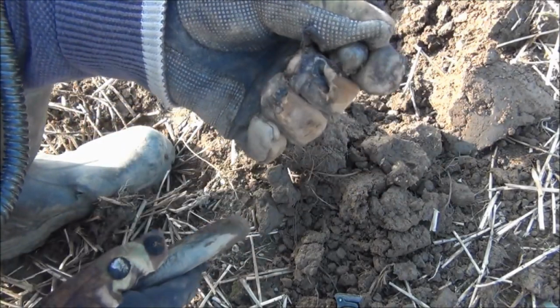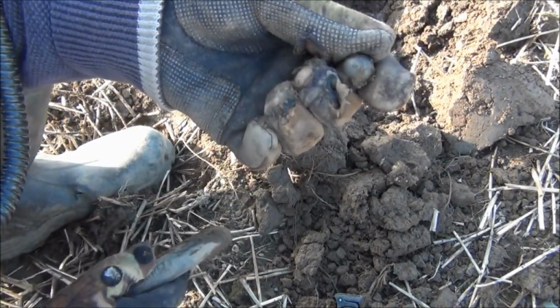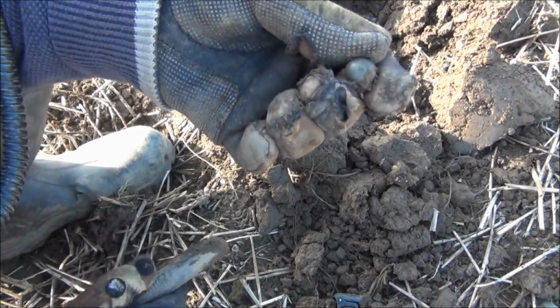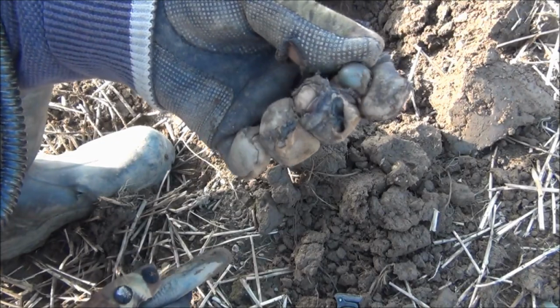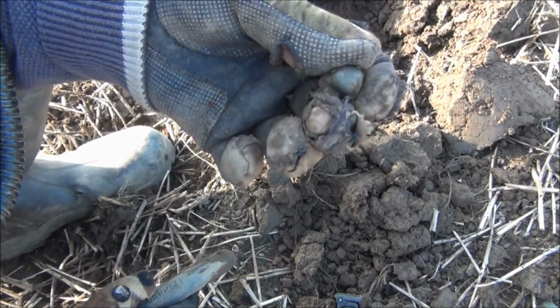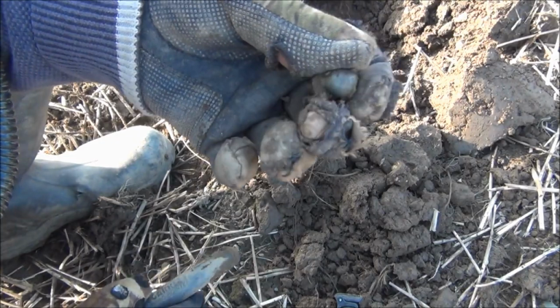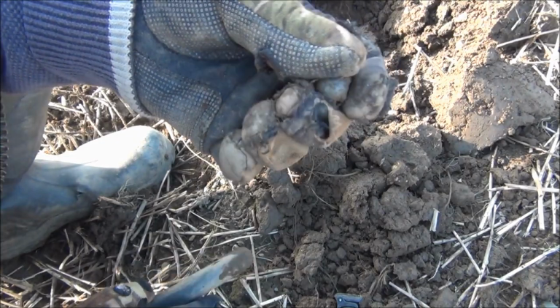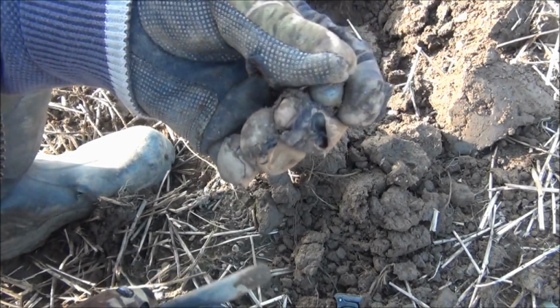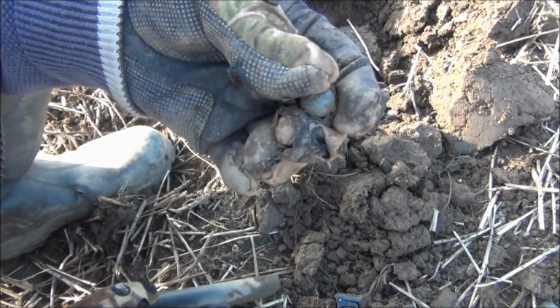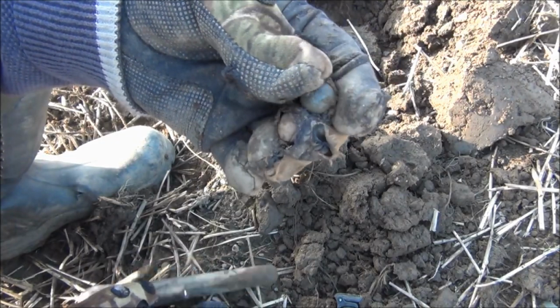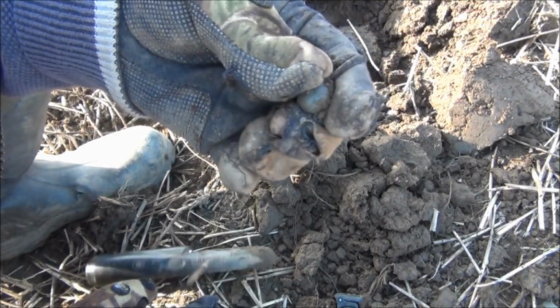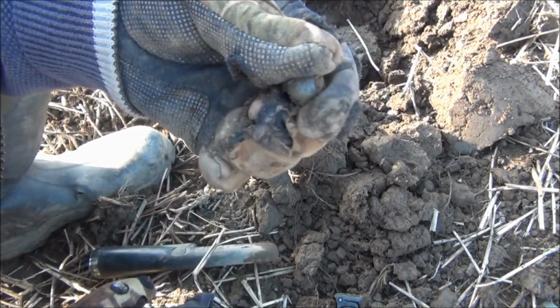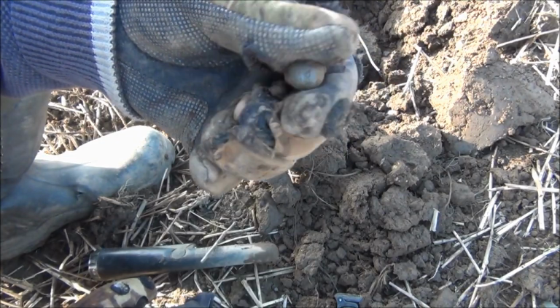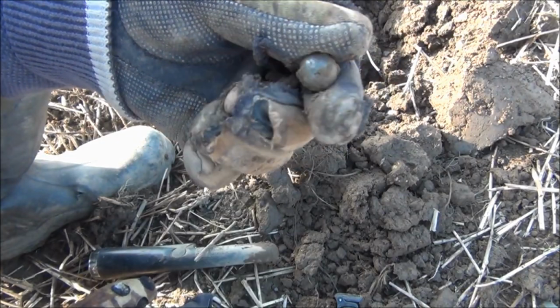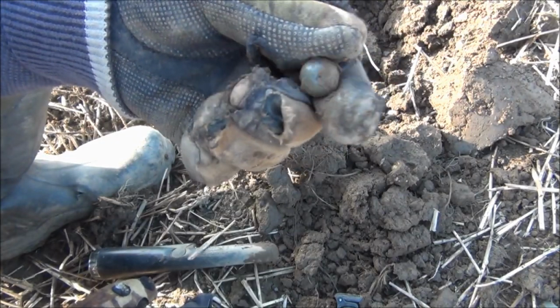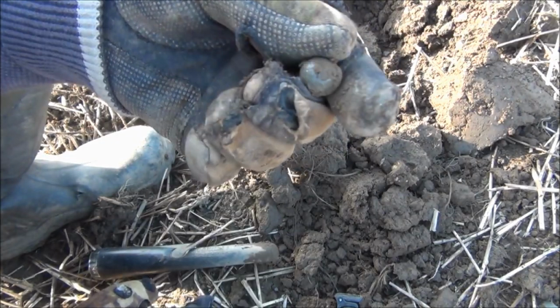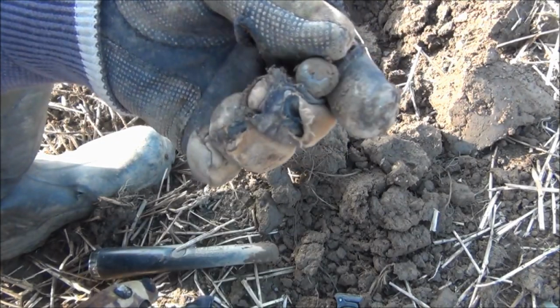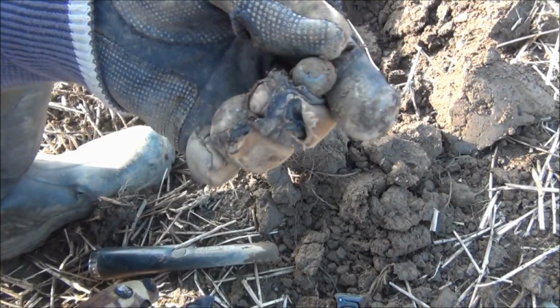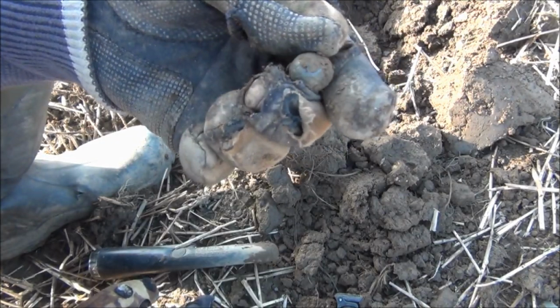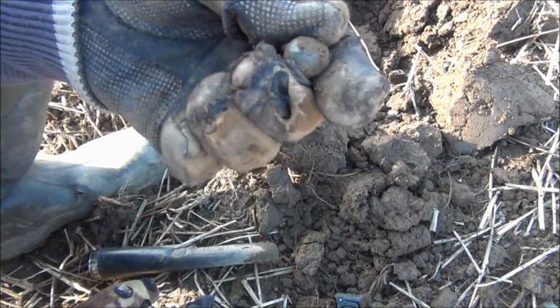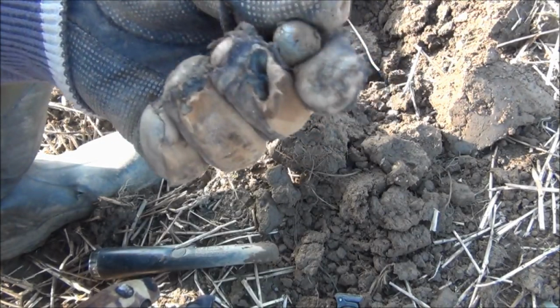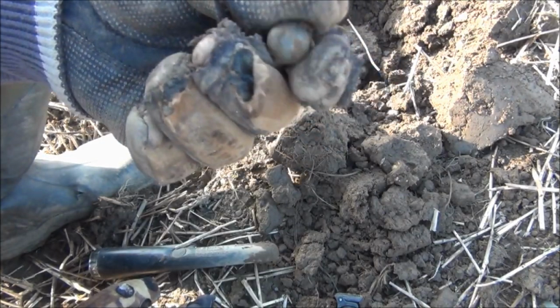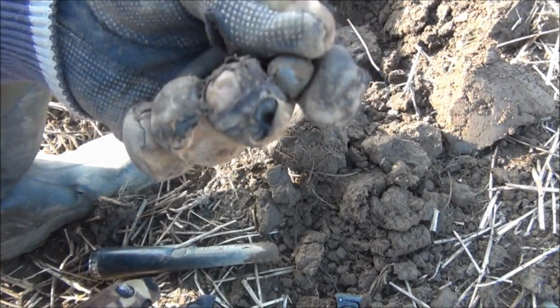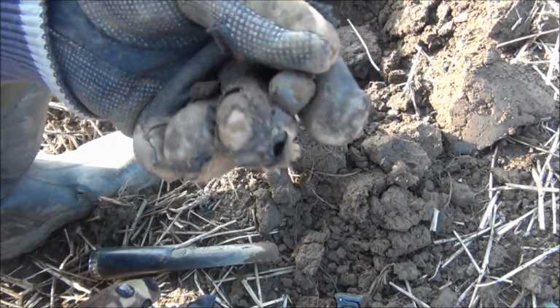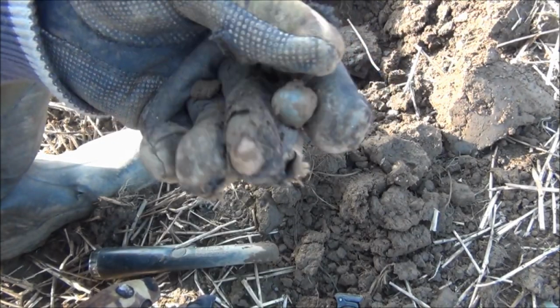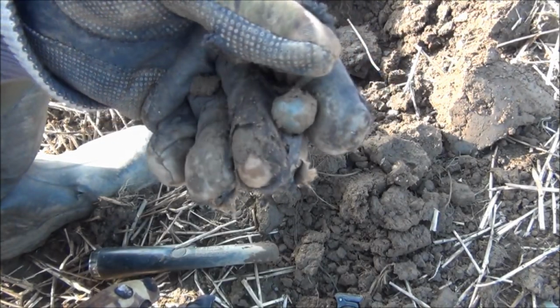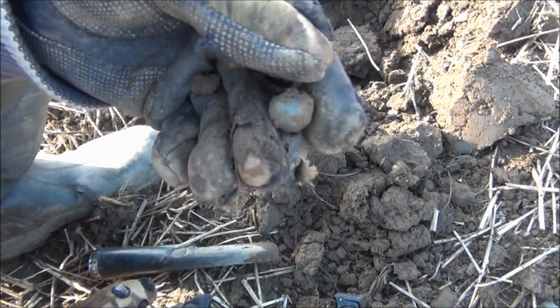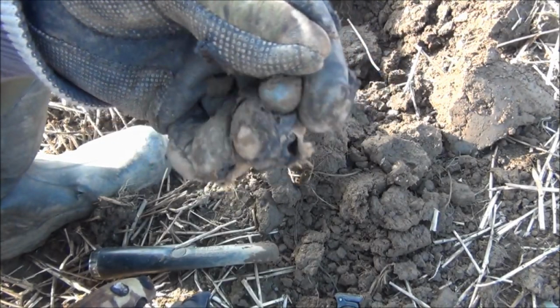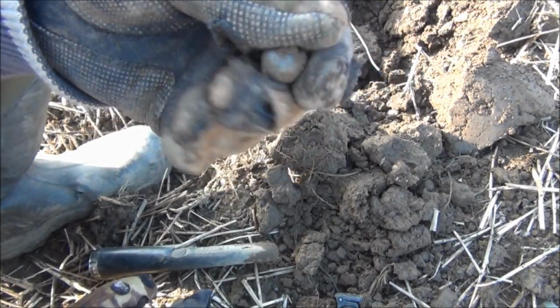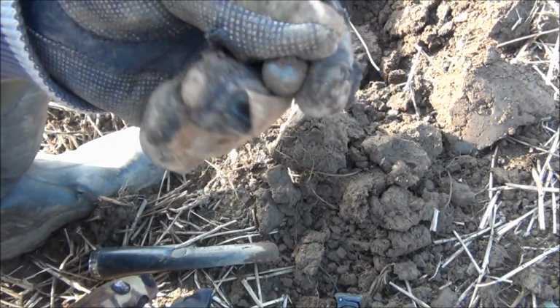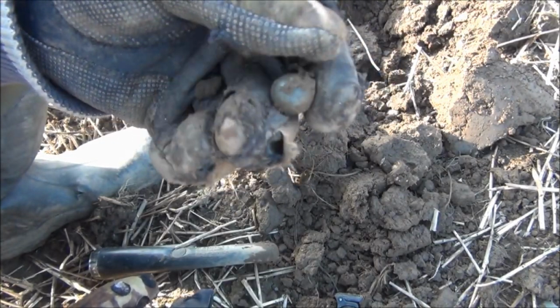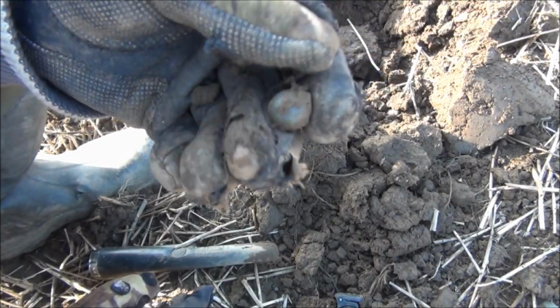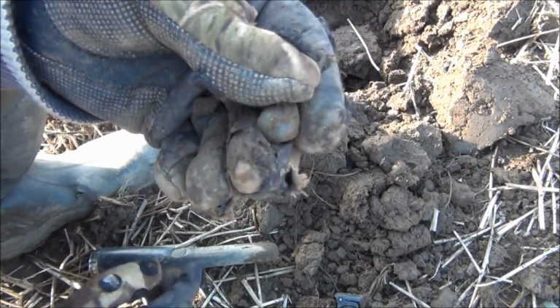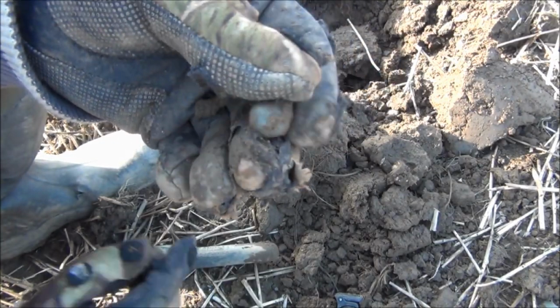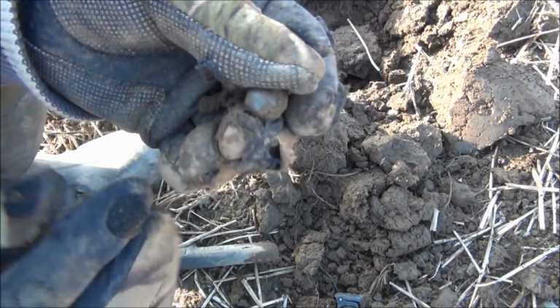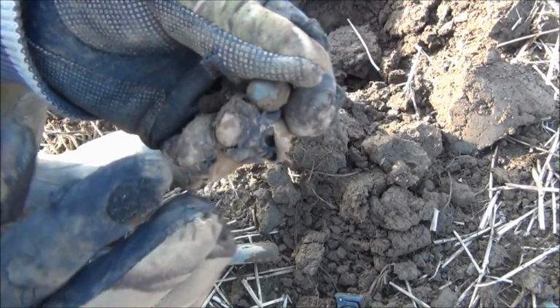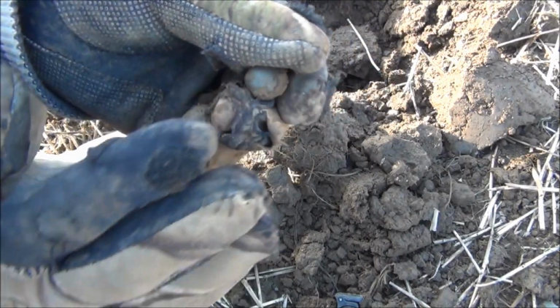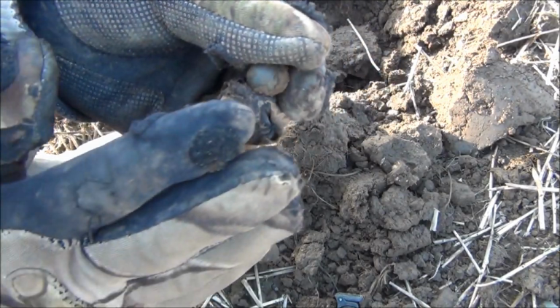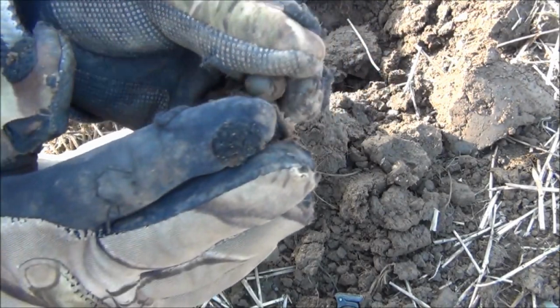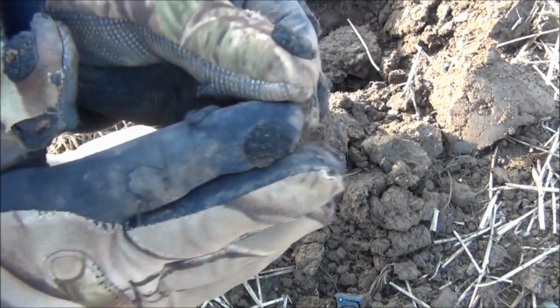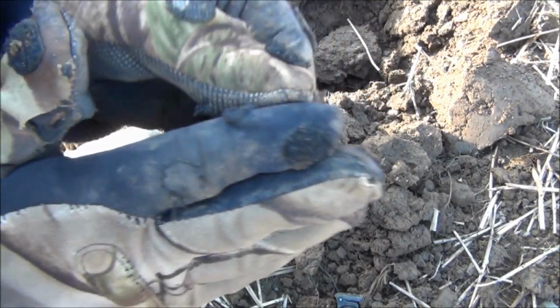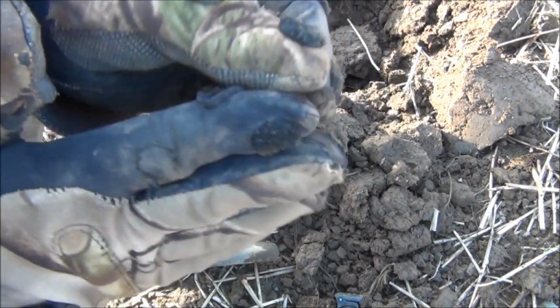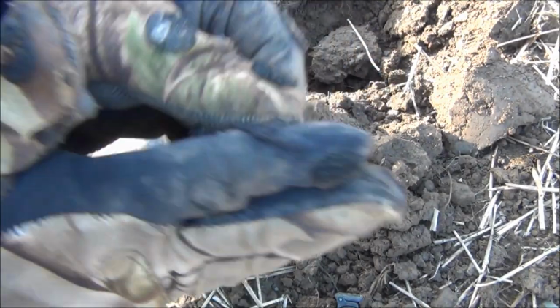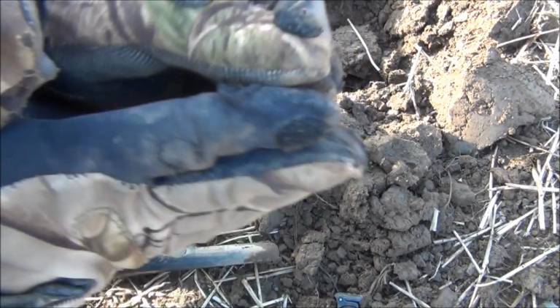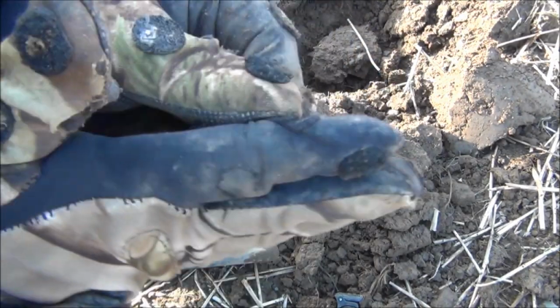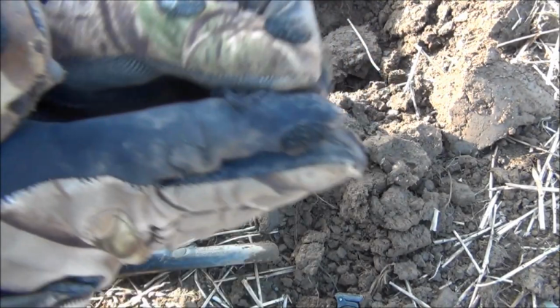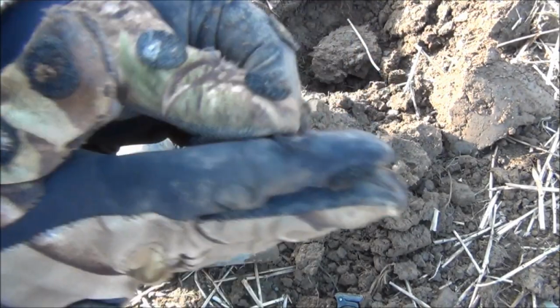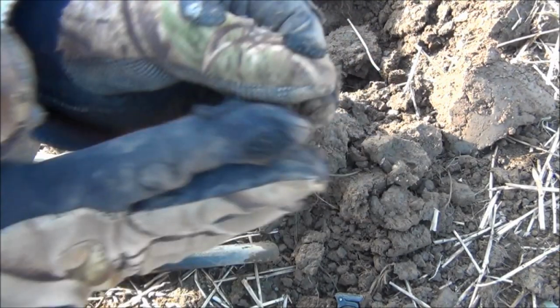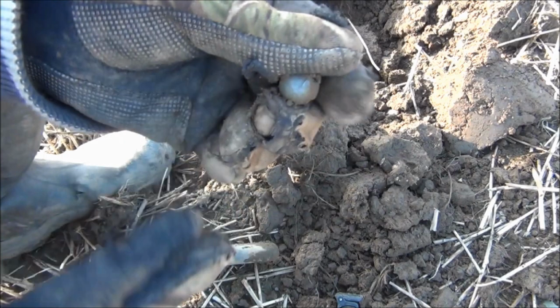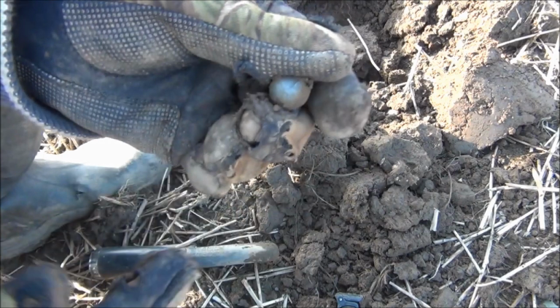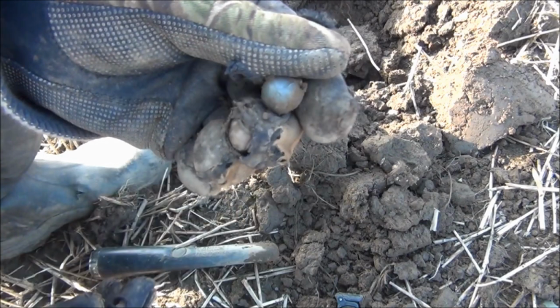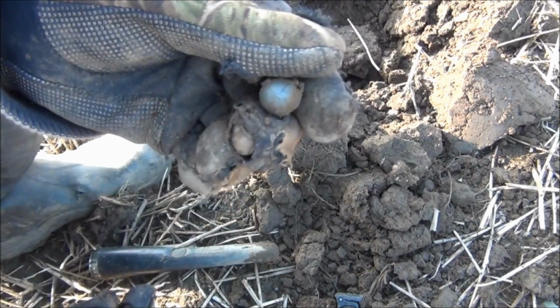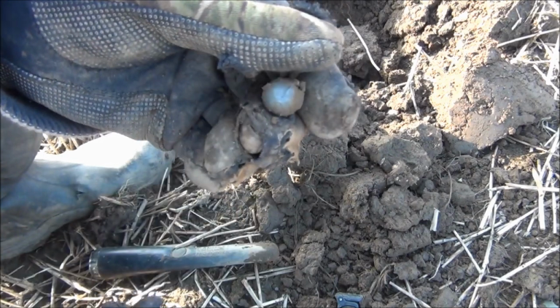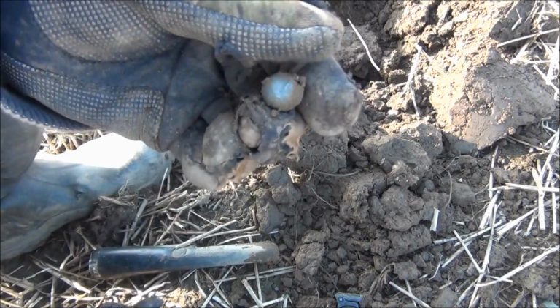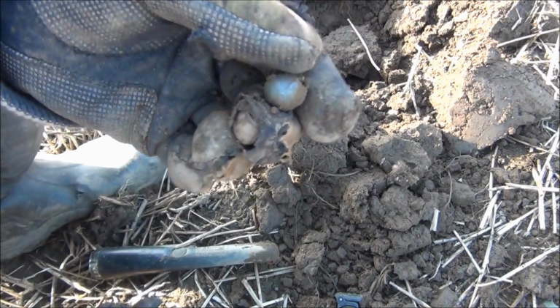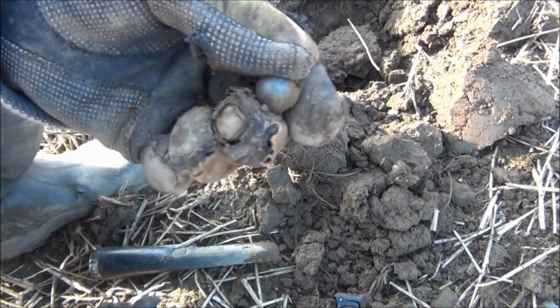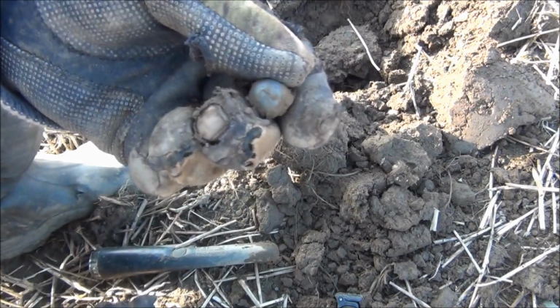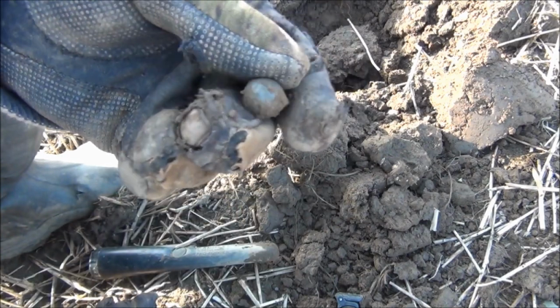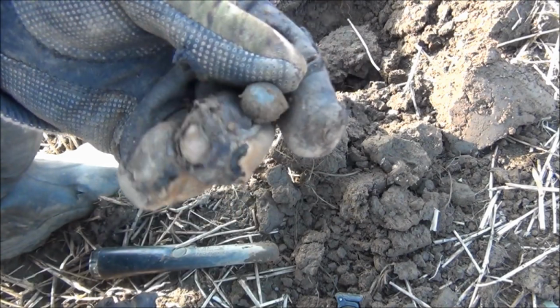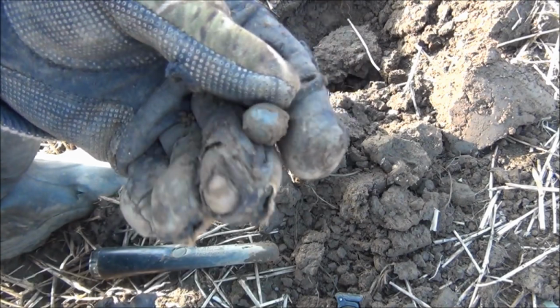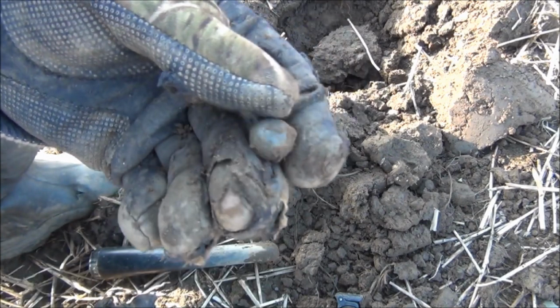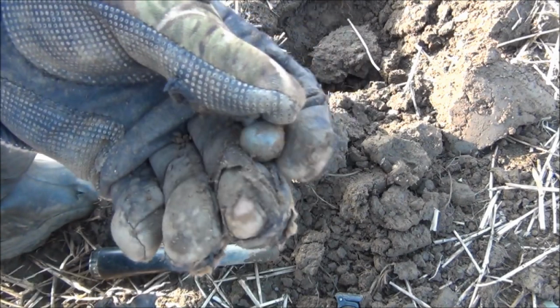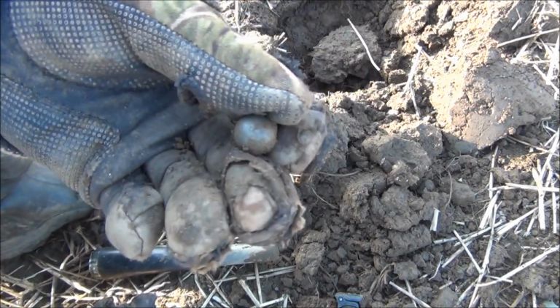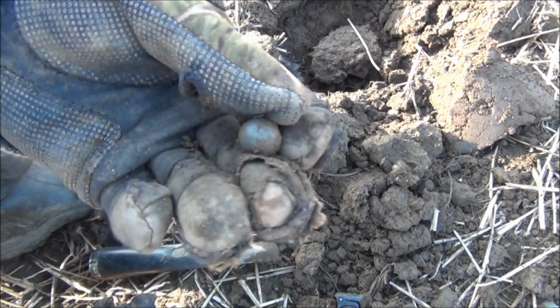There's another musket ball. Almost looks polished, that one. Very shiny.